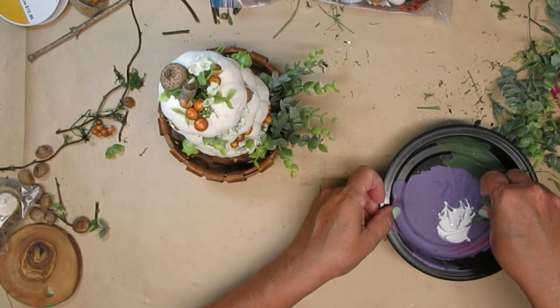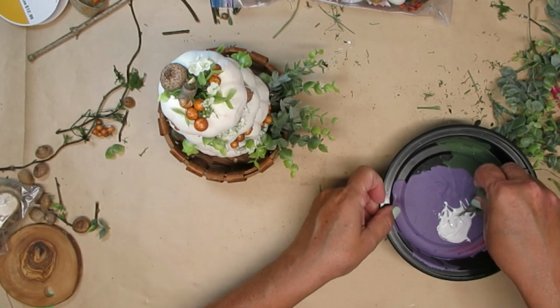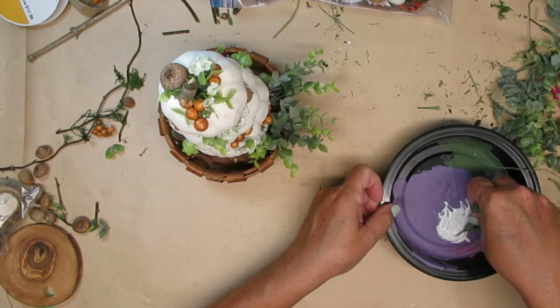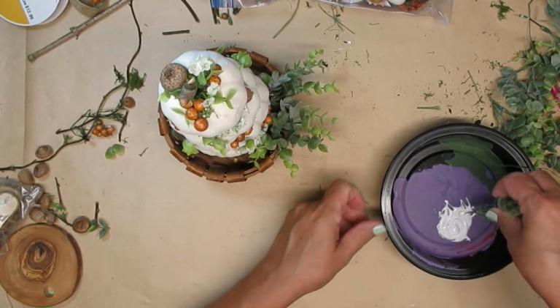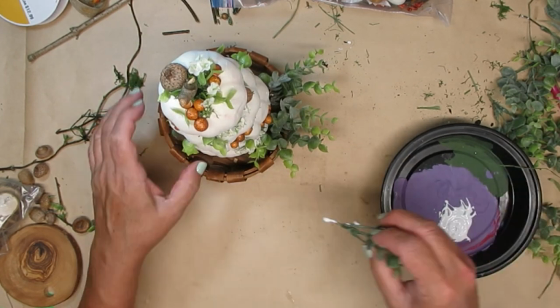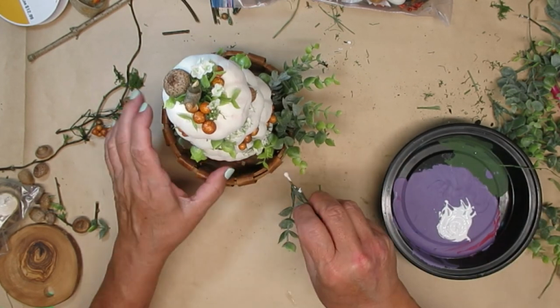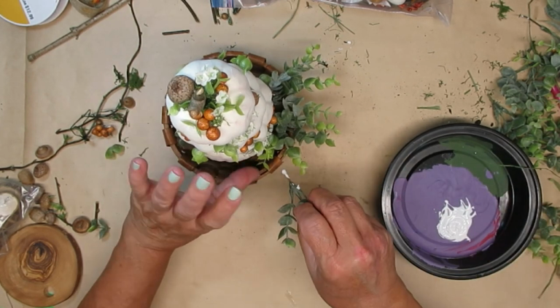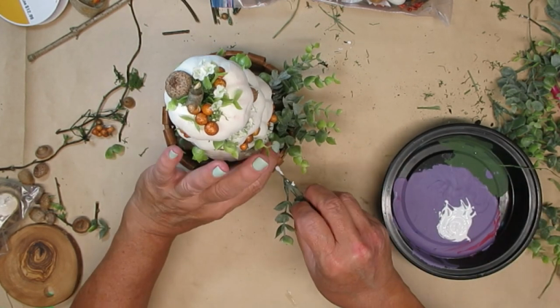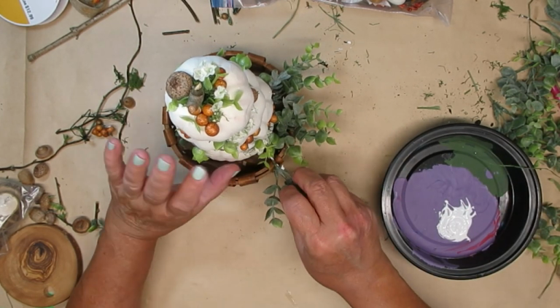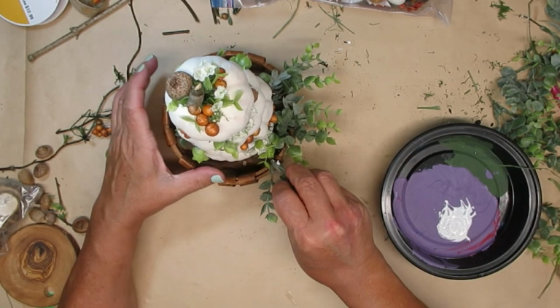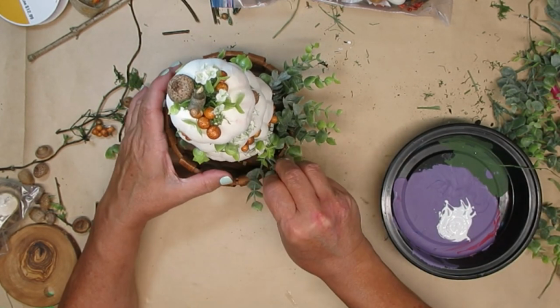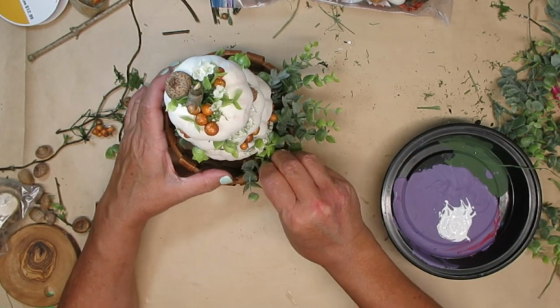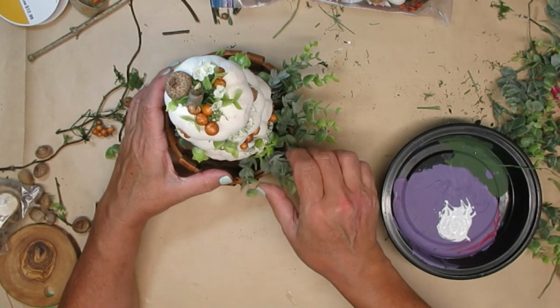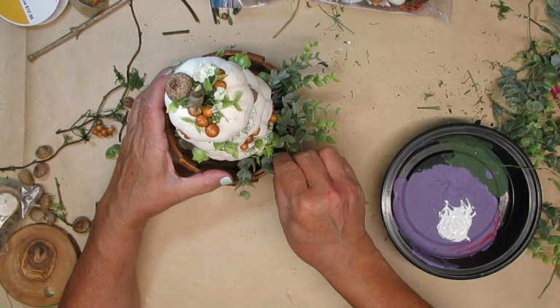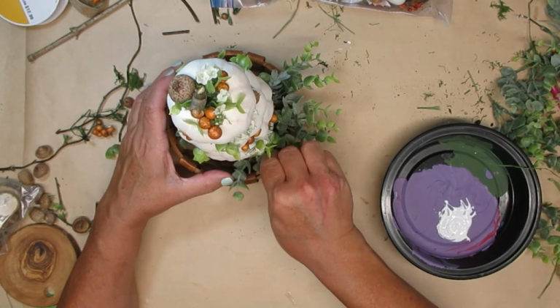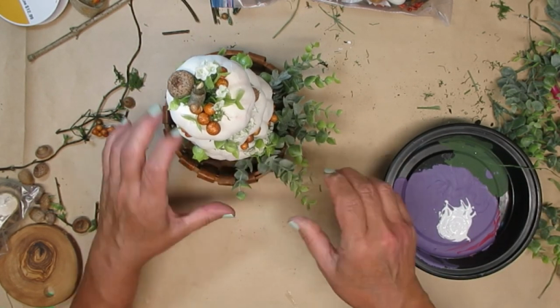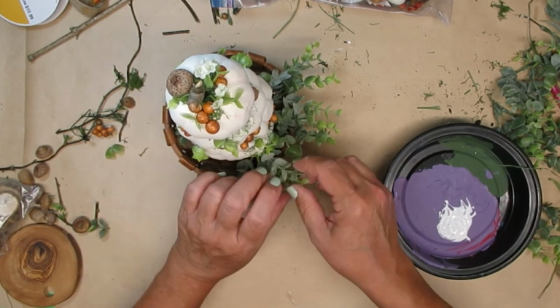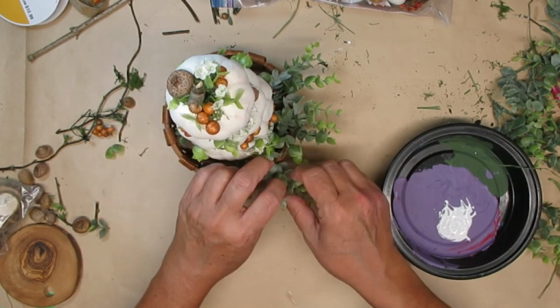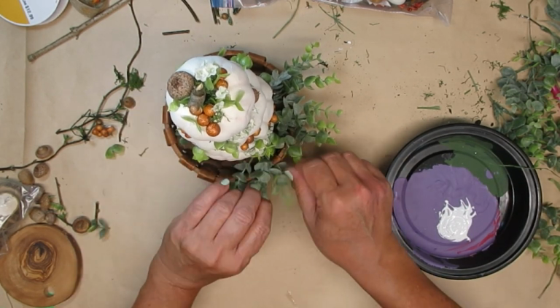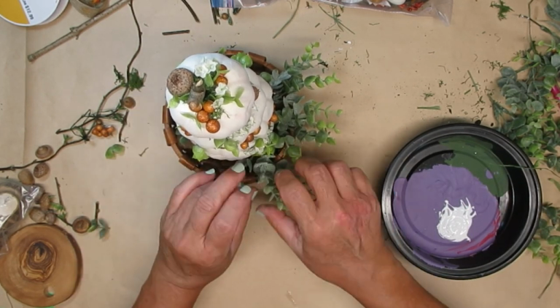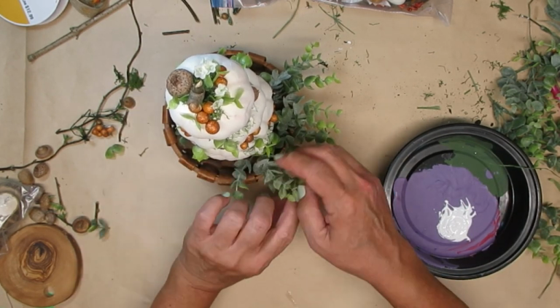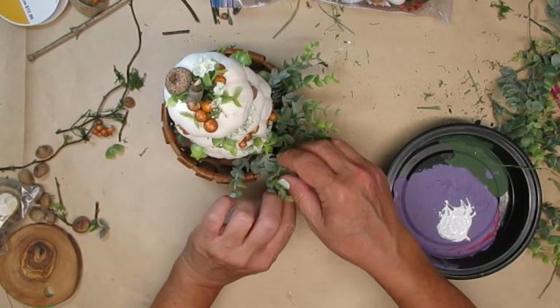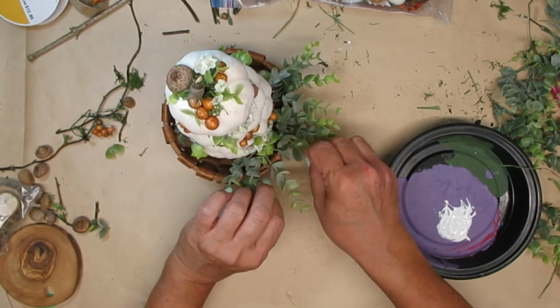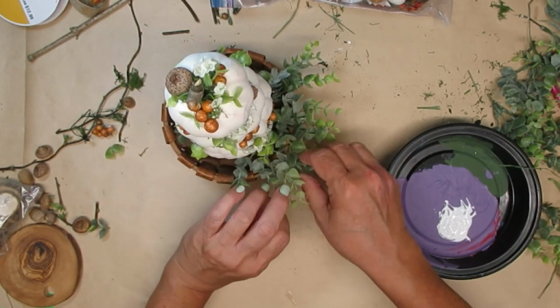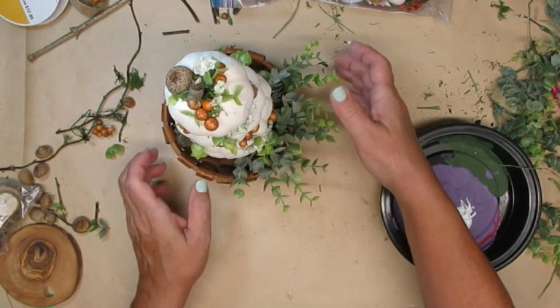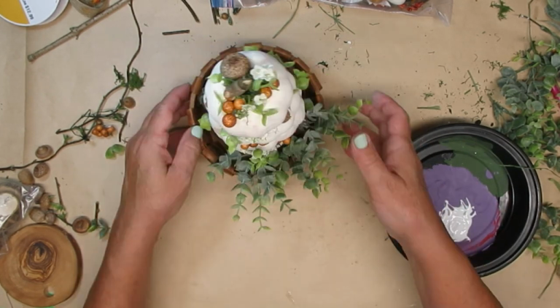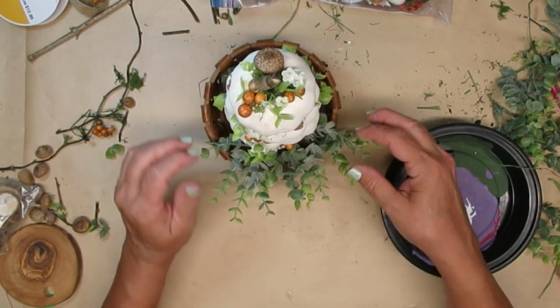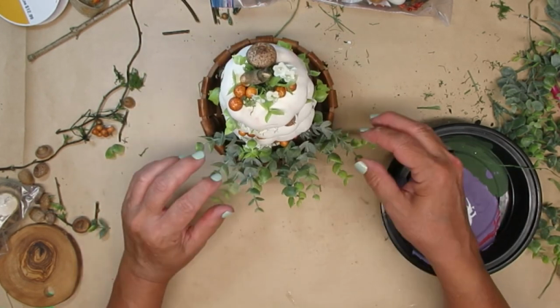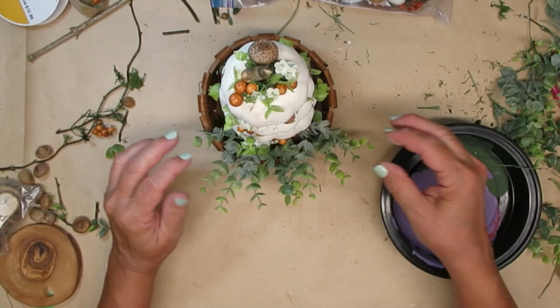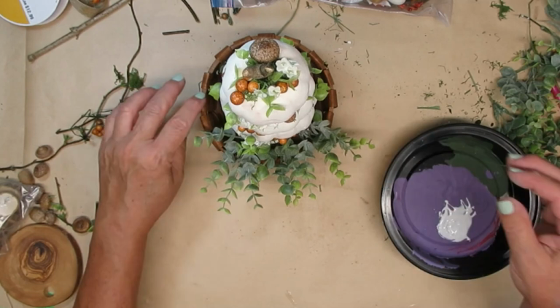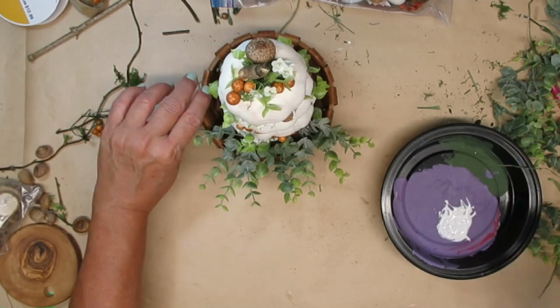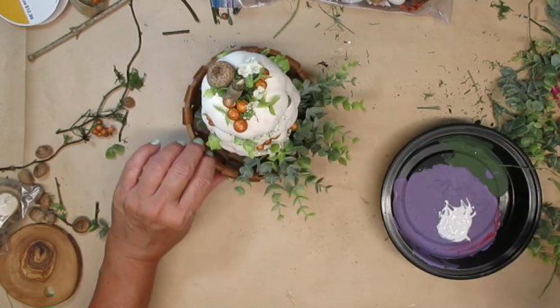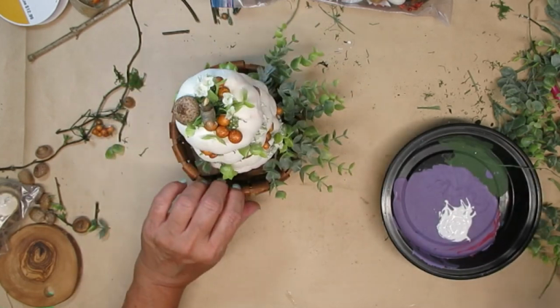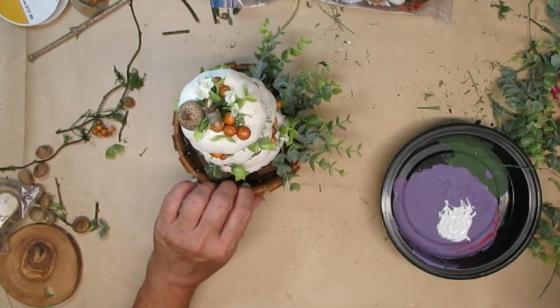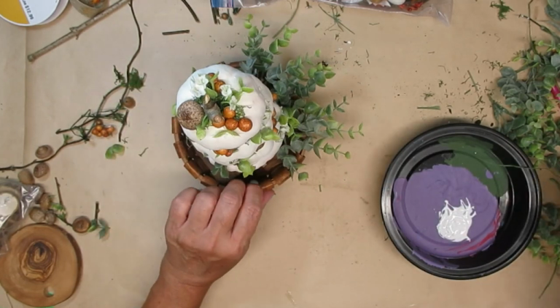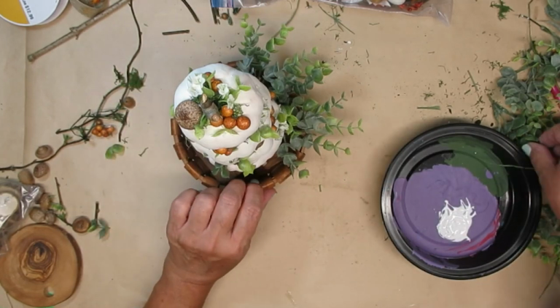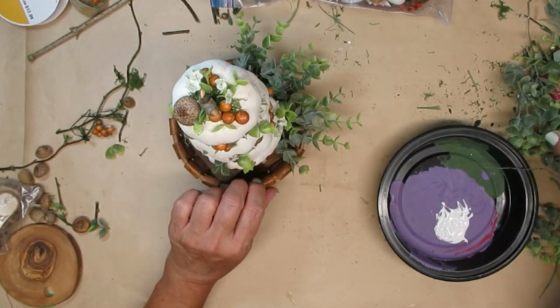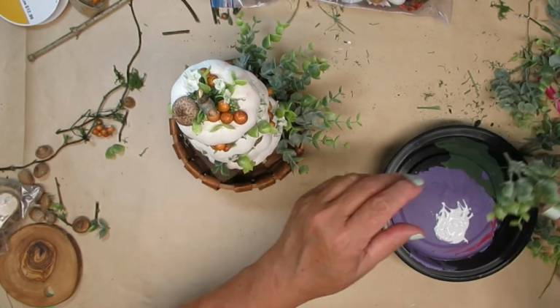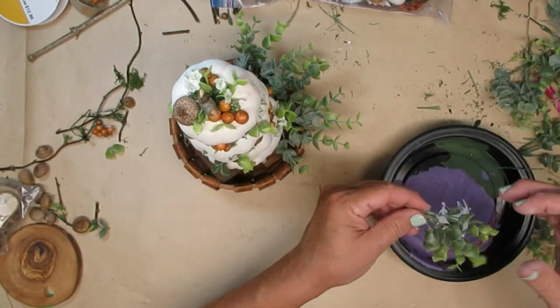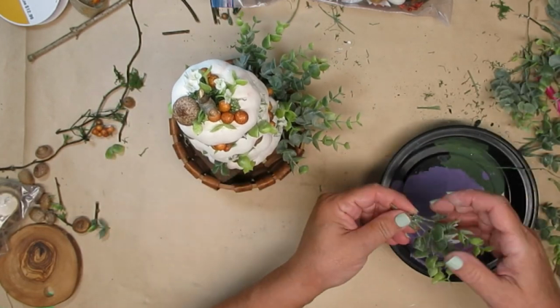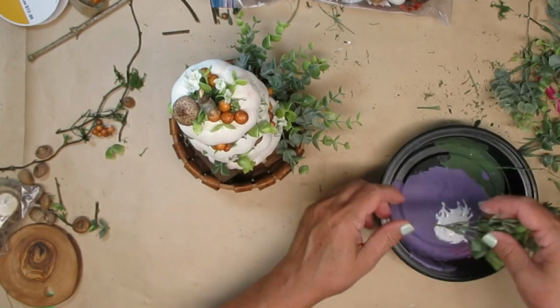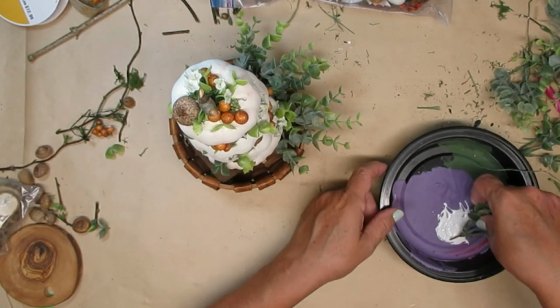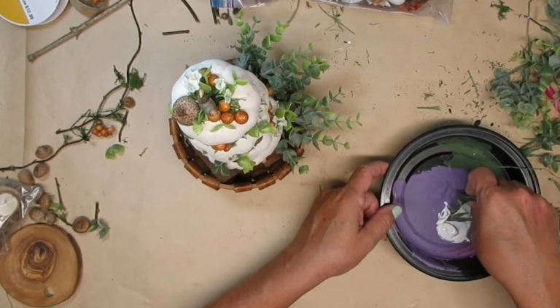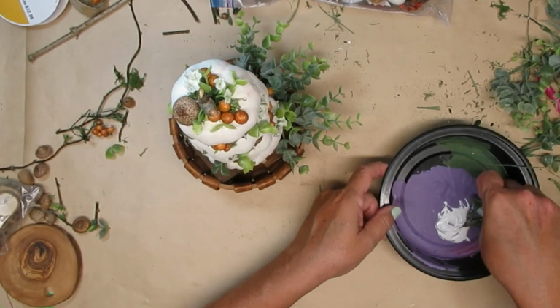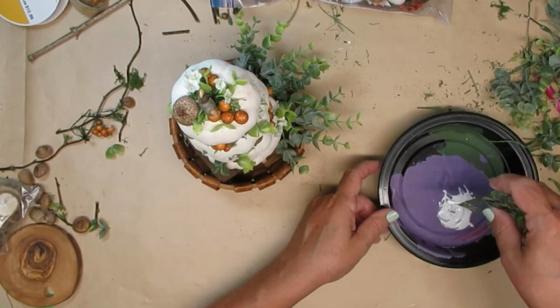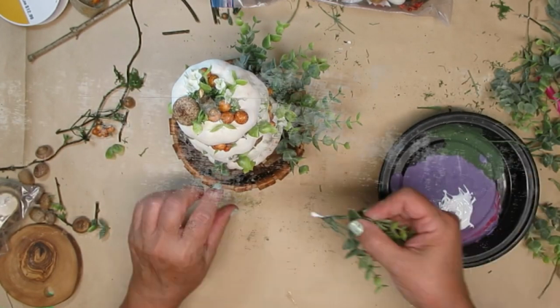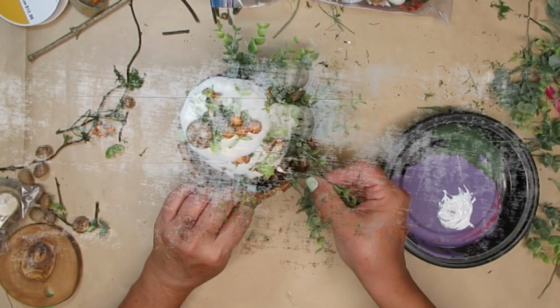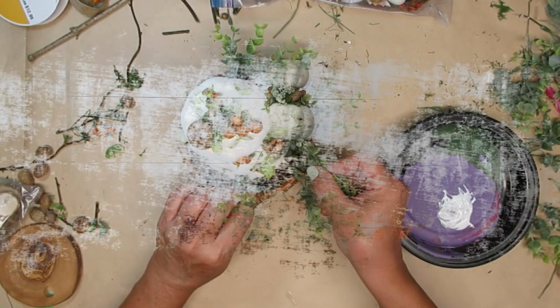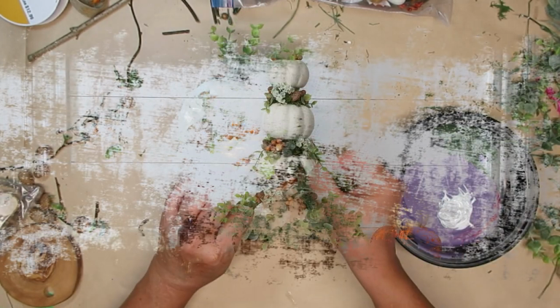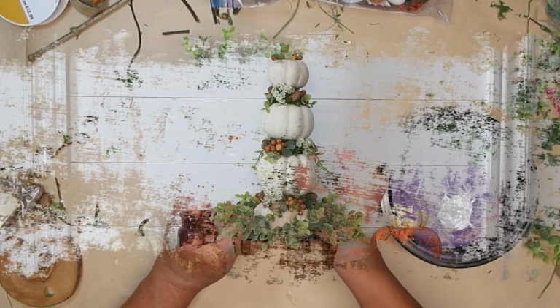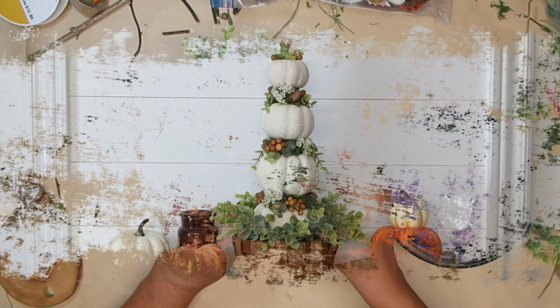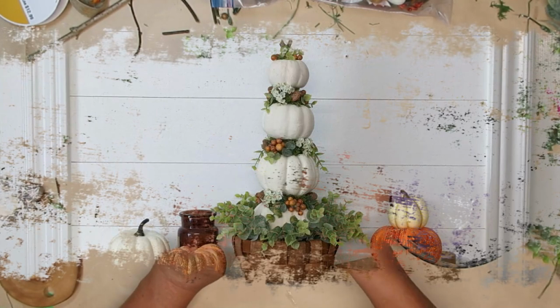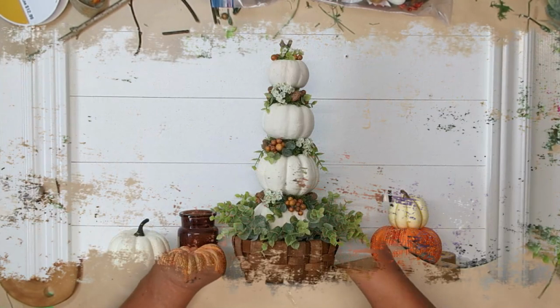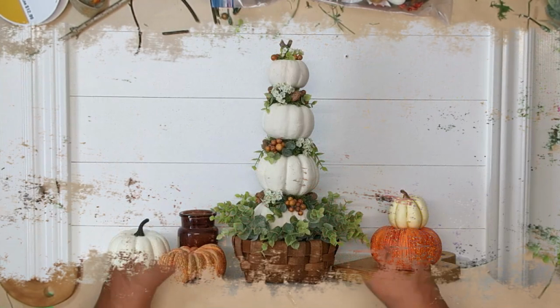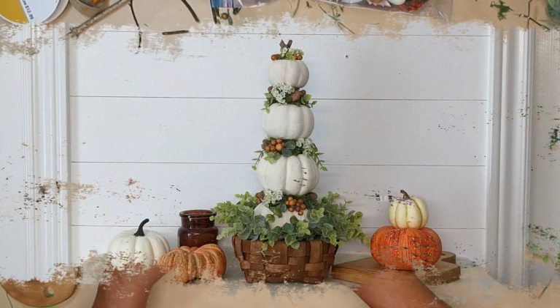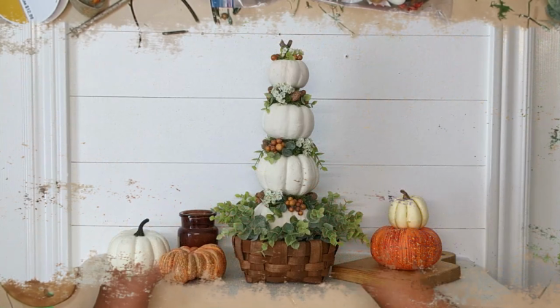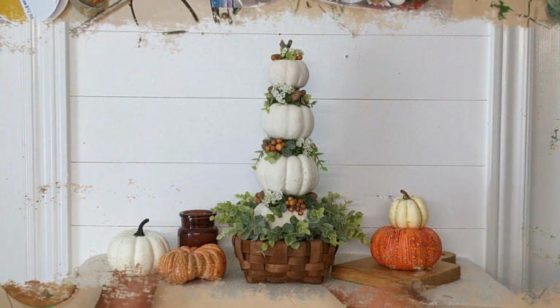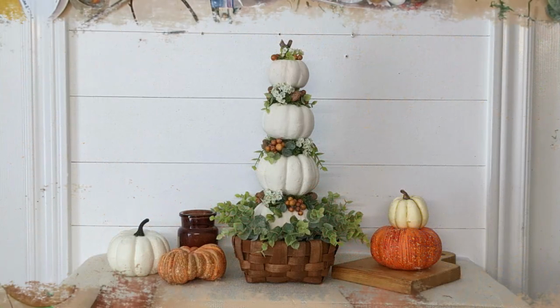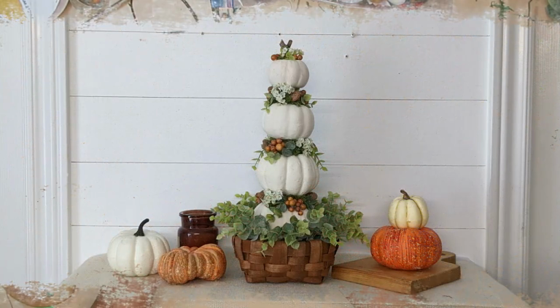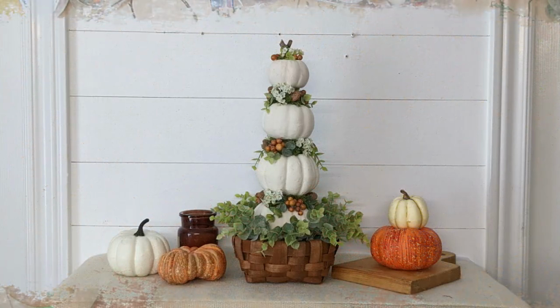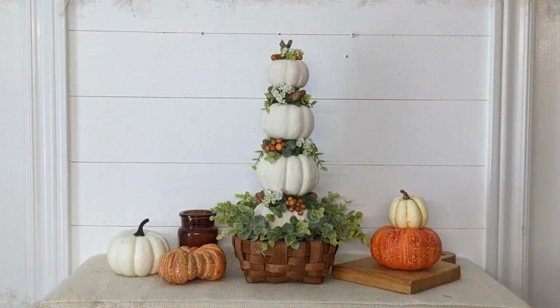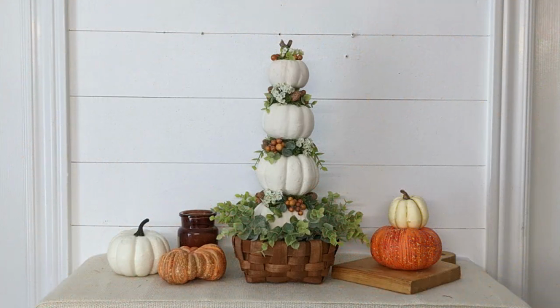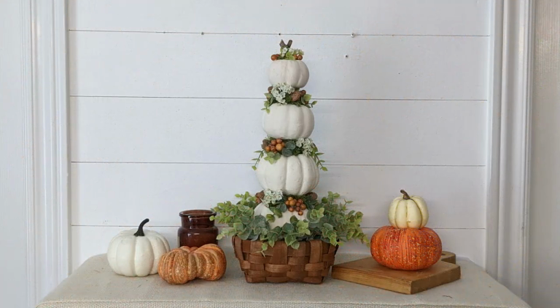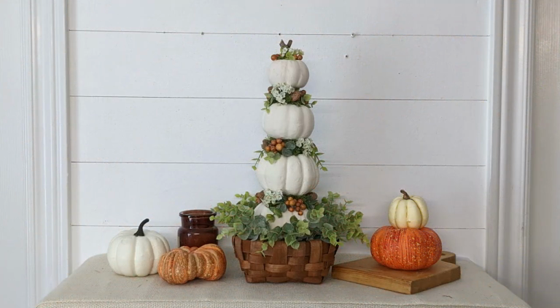Here's how this topiary turned out. I am in love. Let me know what you think of this one.